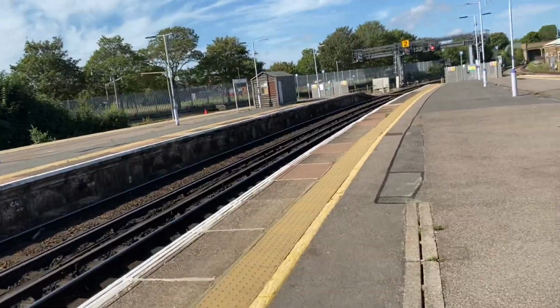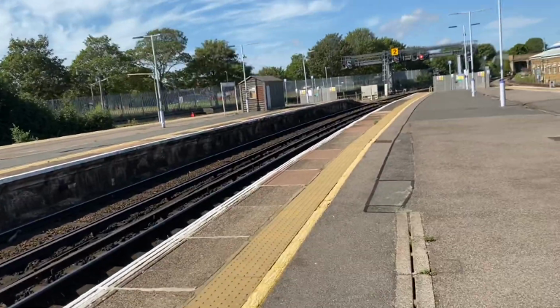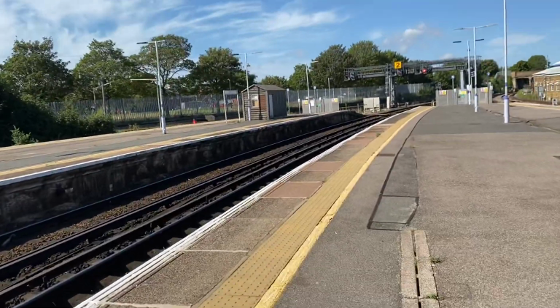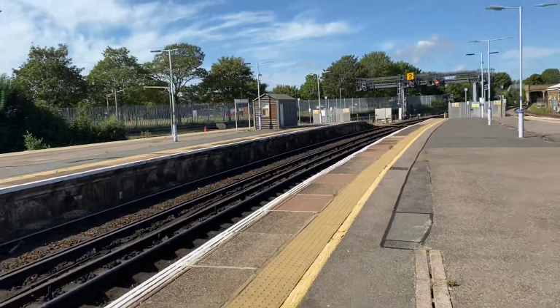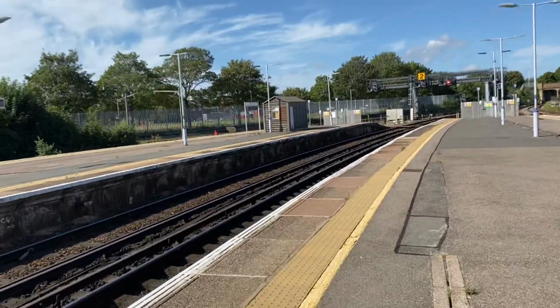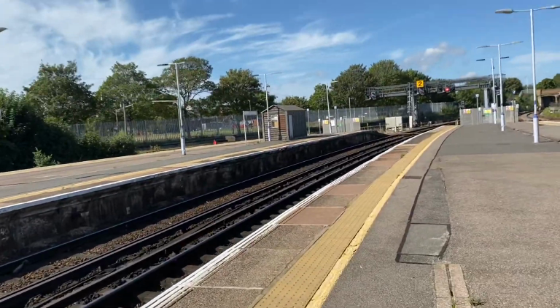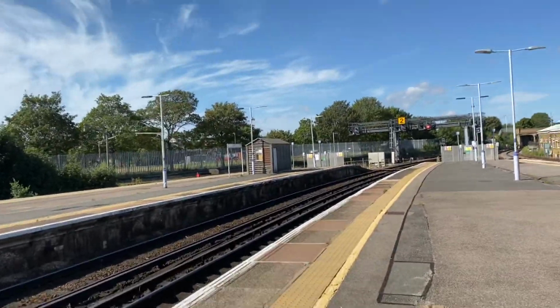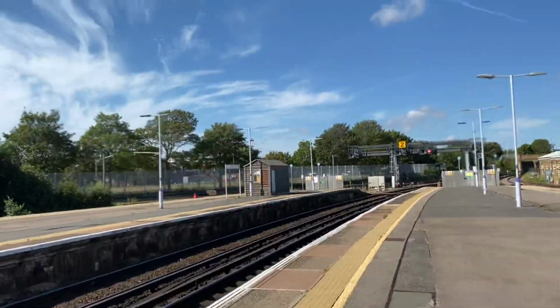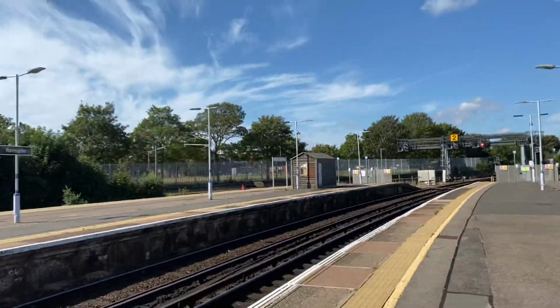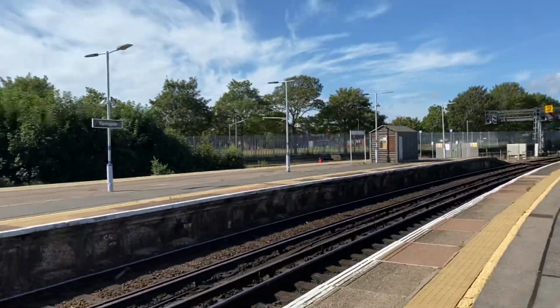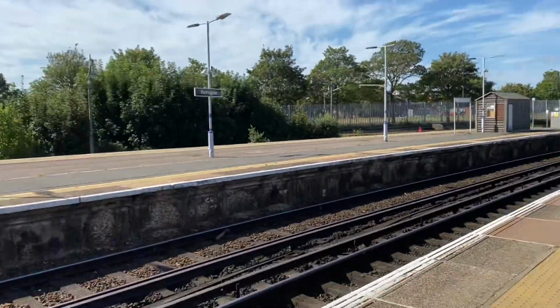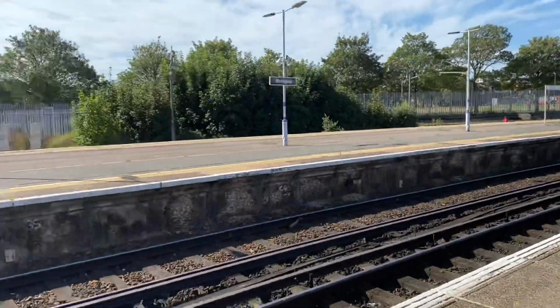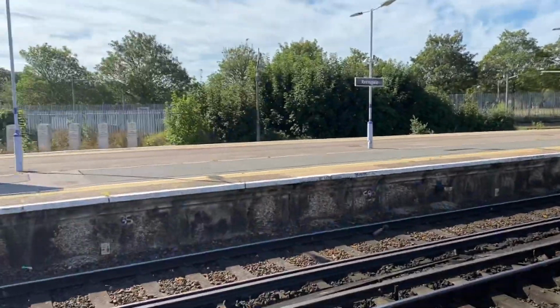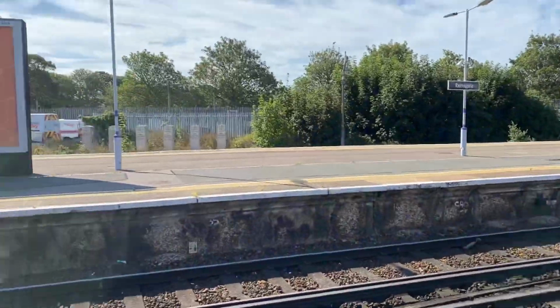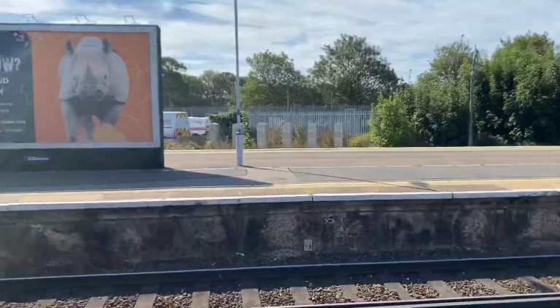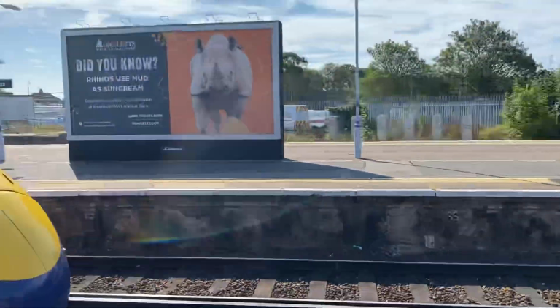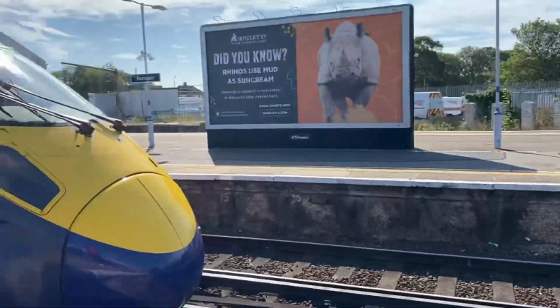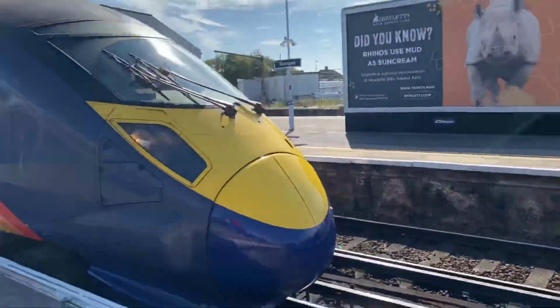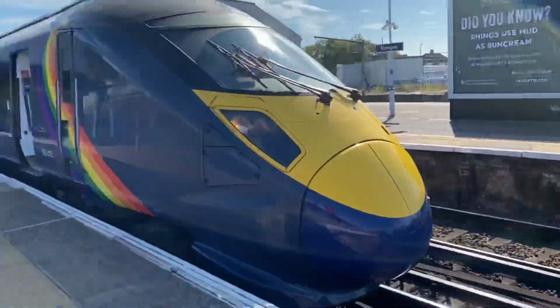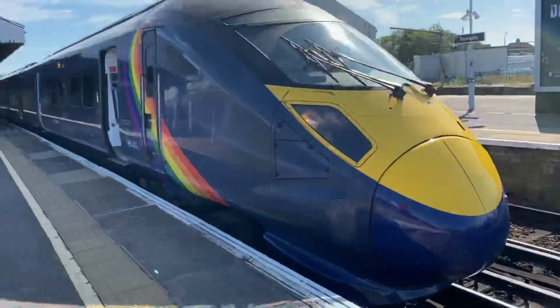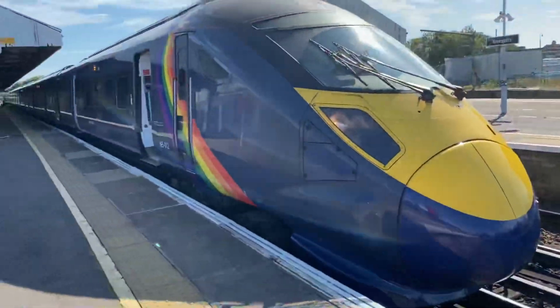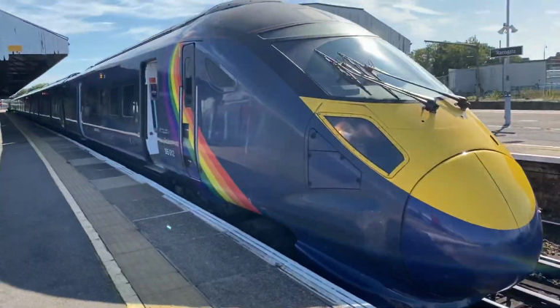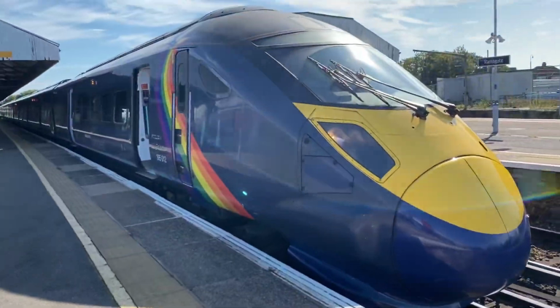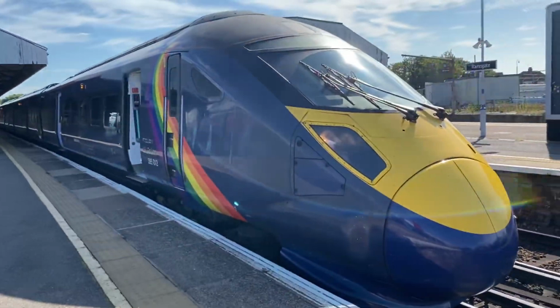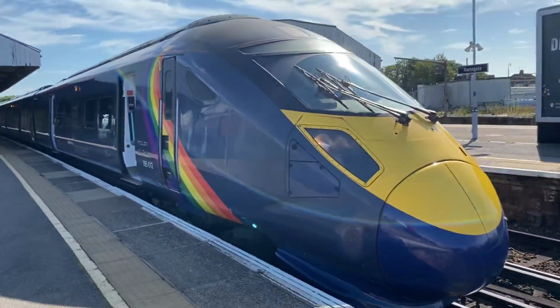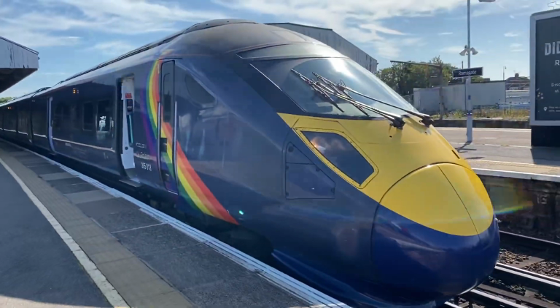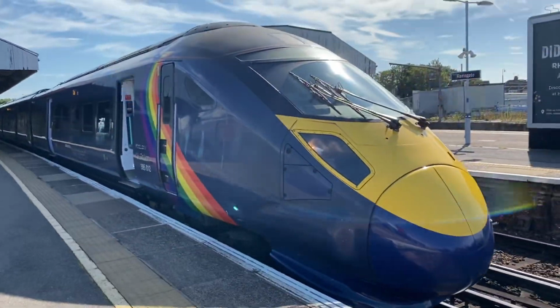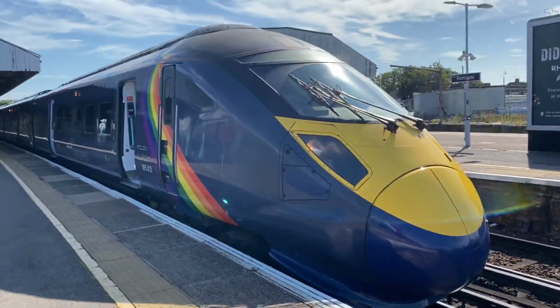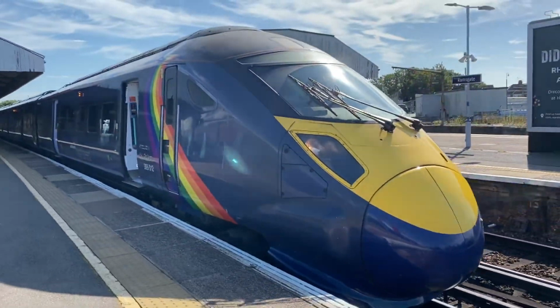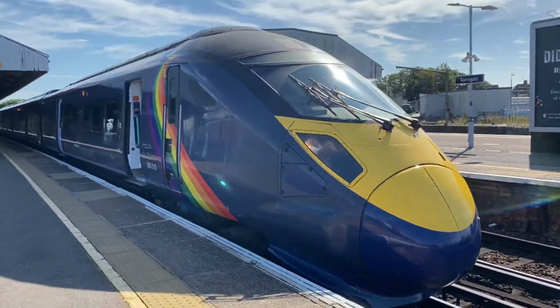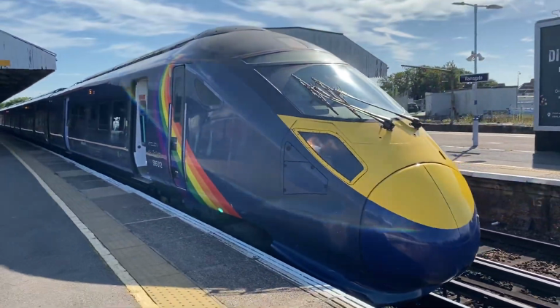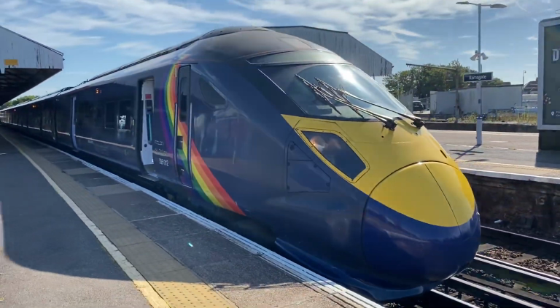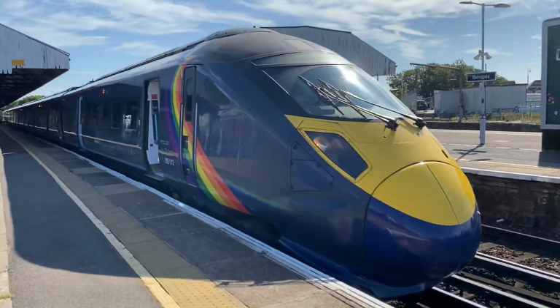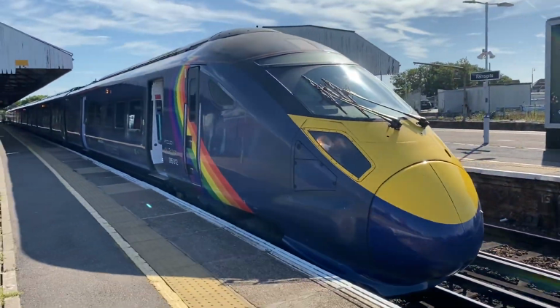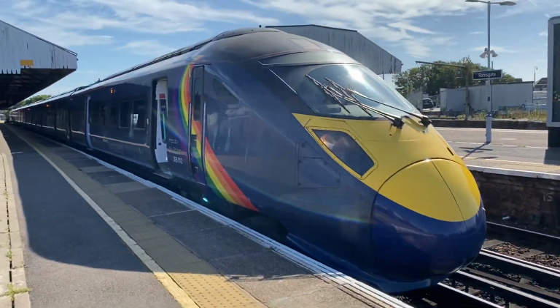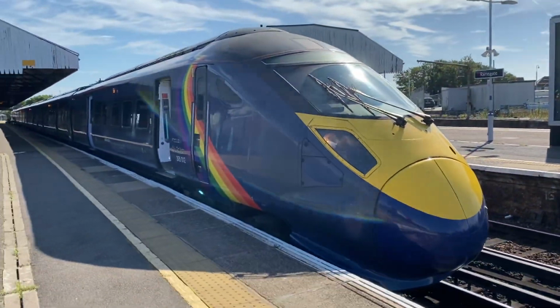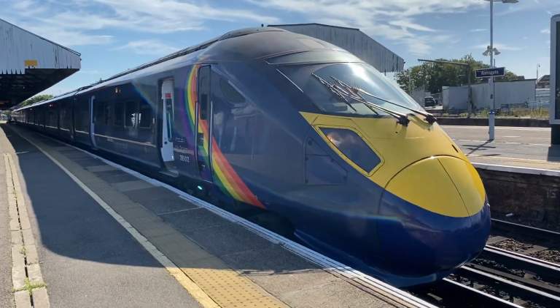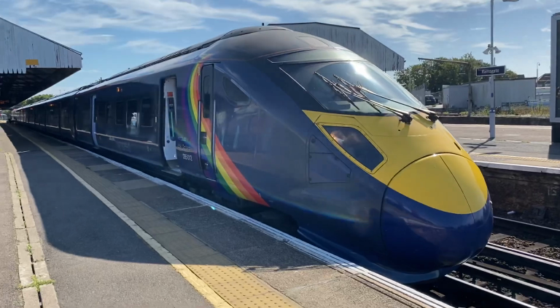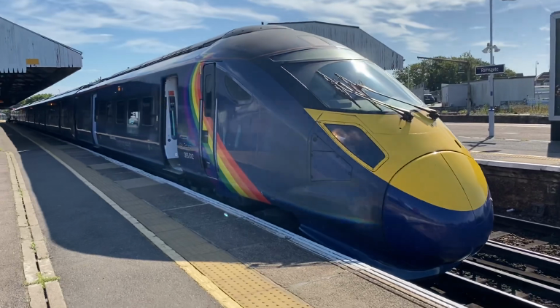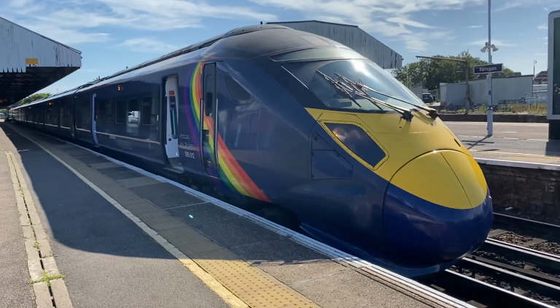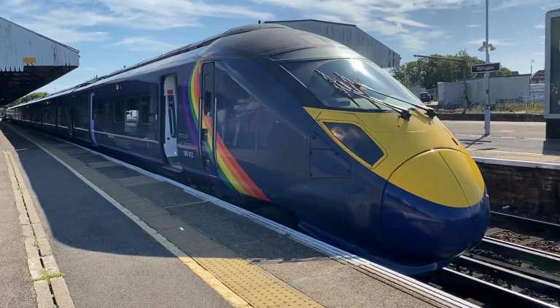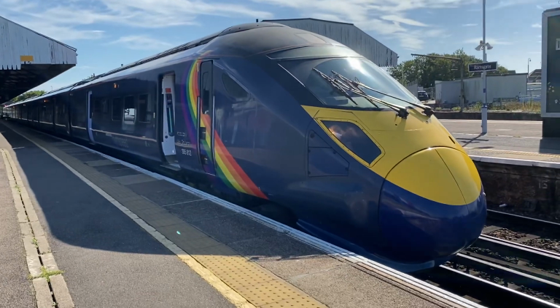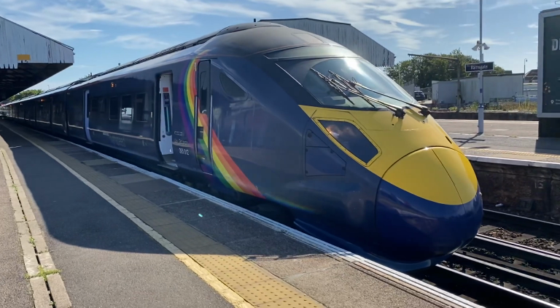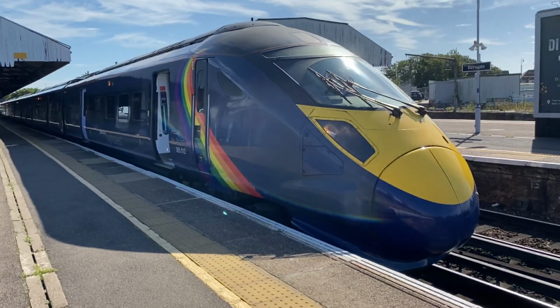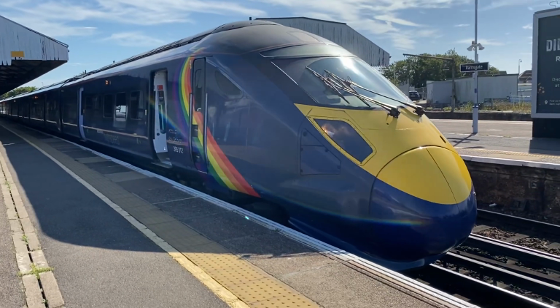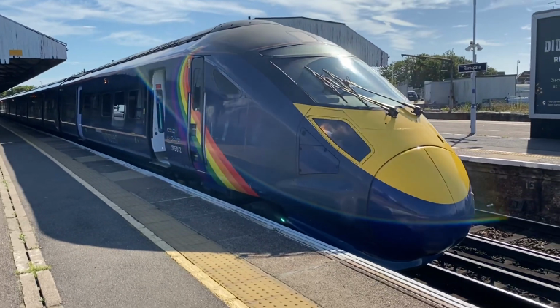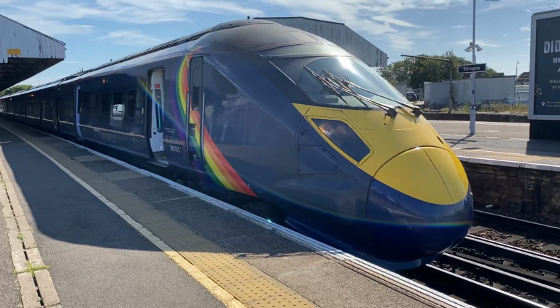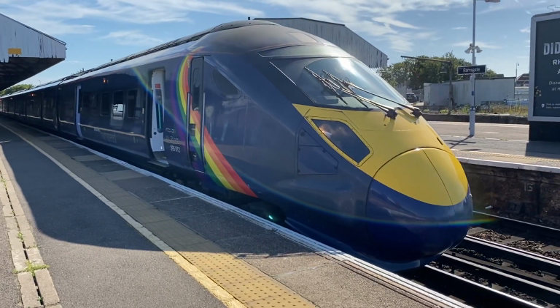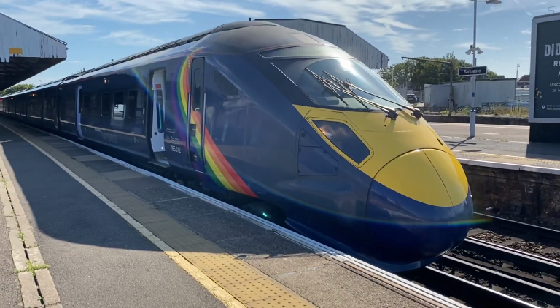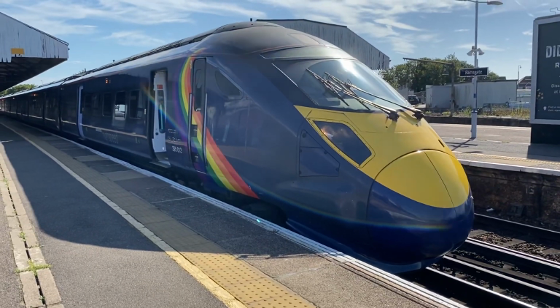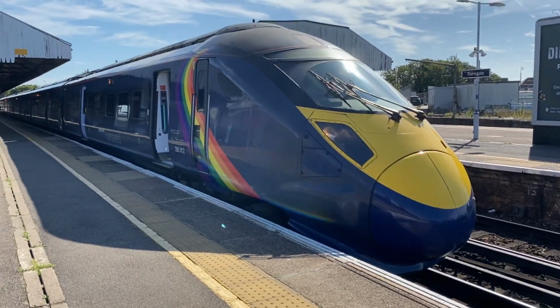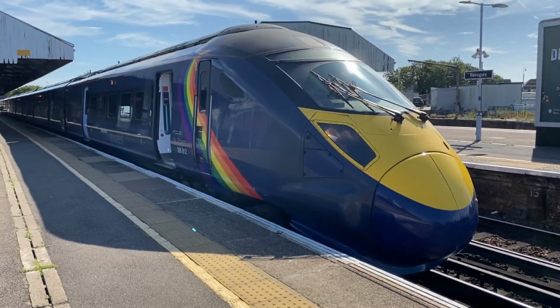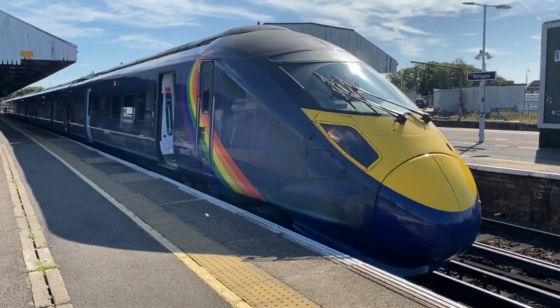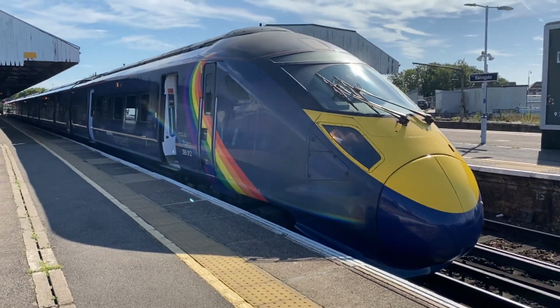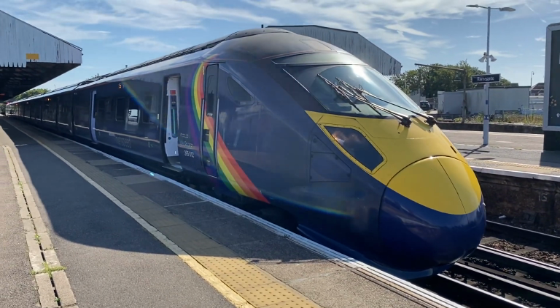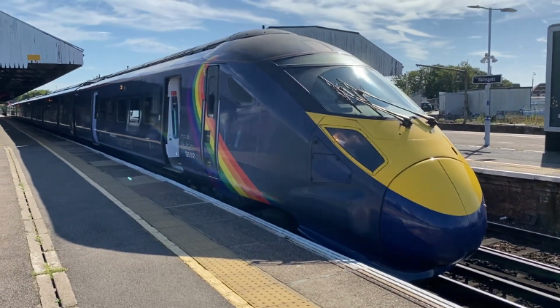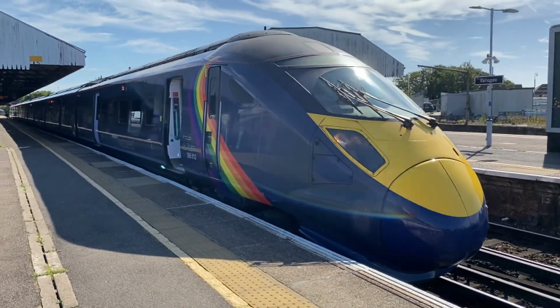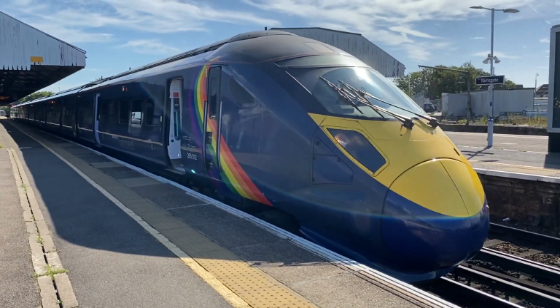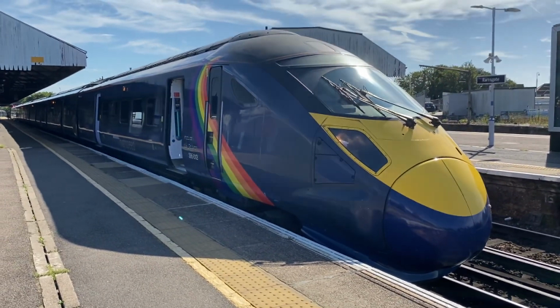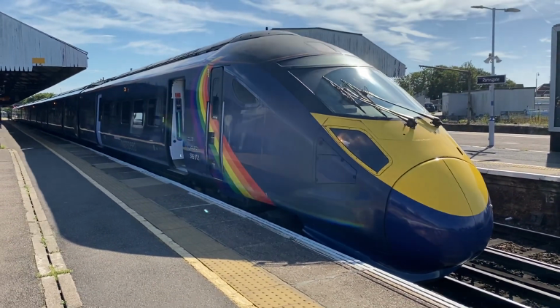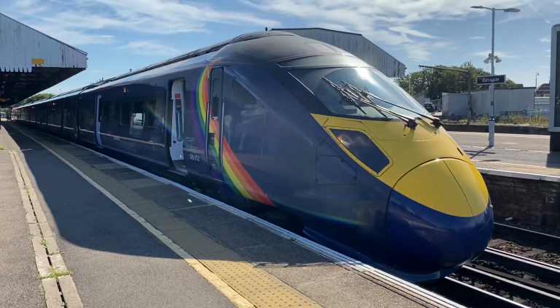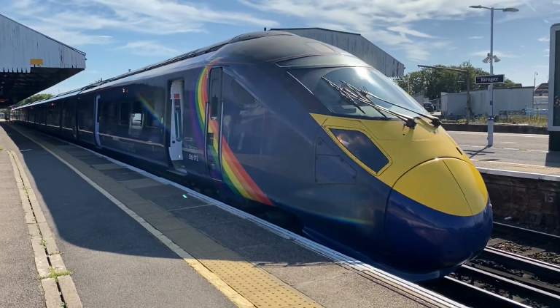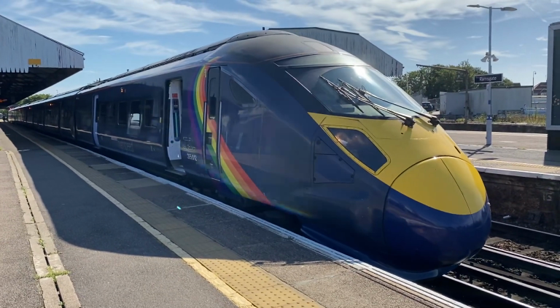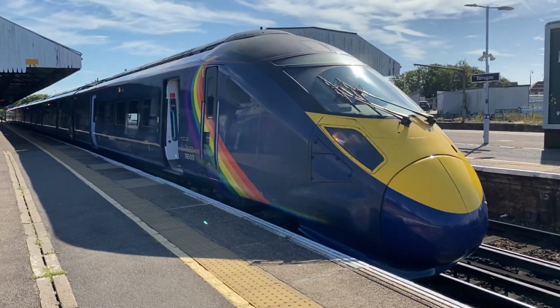So that's the interior view video done of the newly refurbished 395012. I'm now going to catch it.